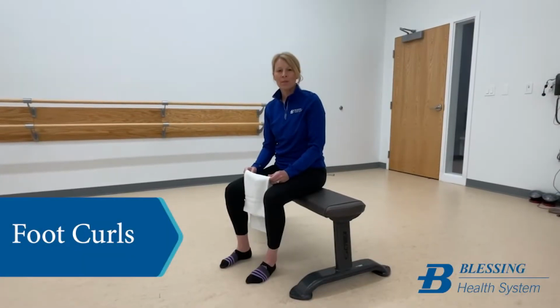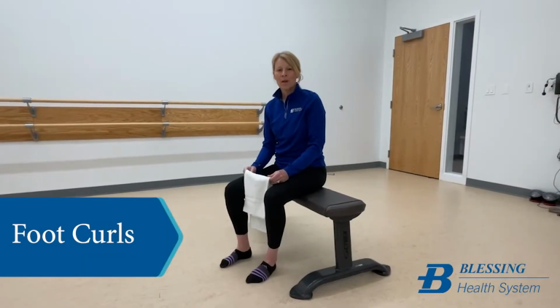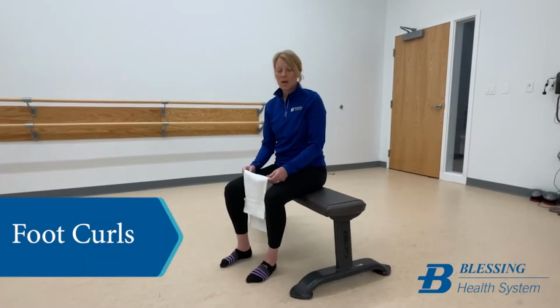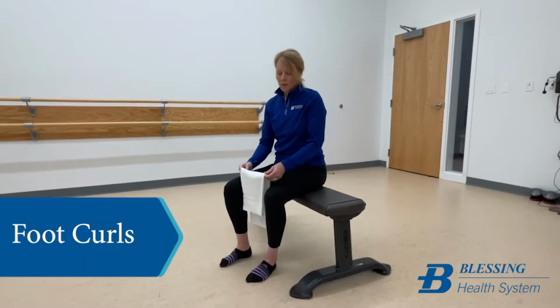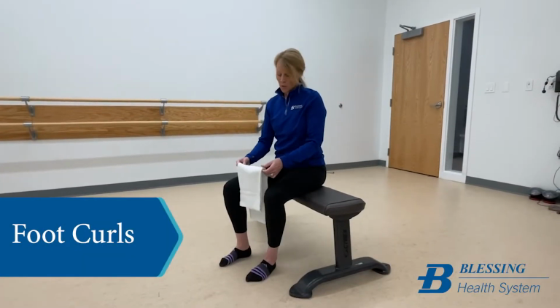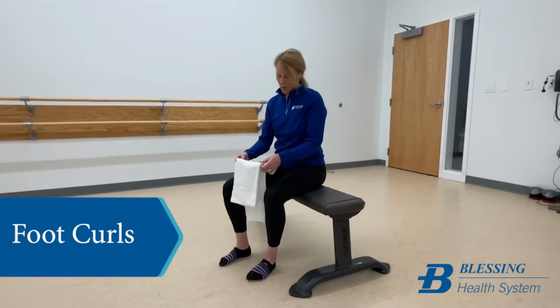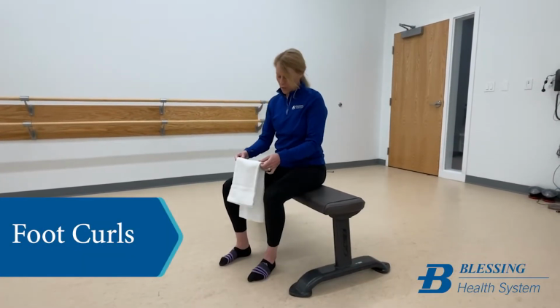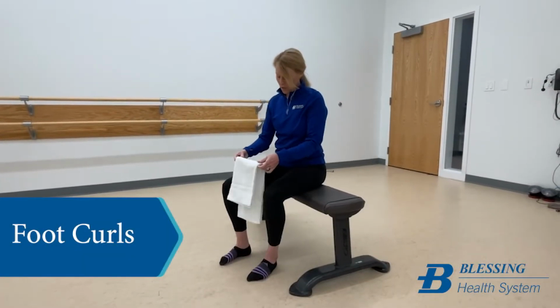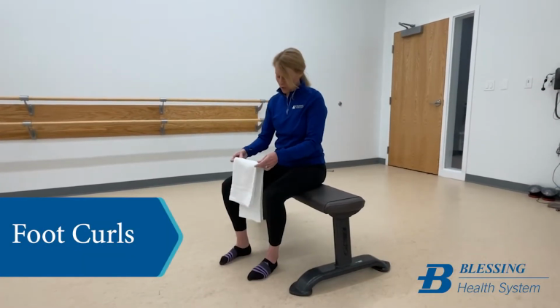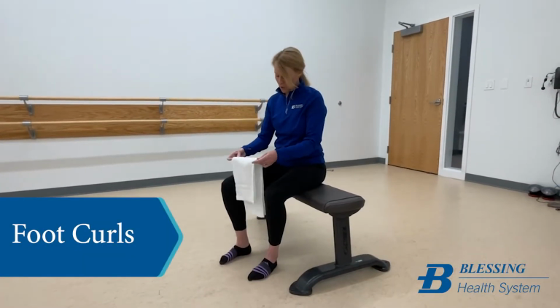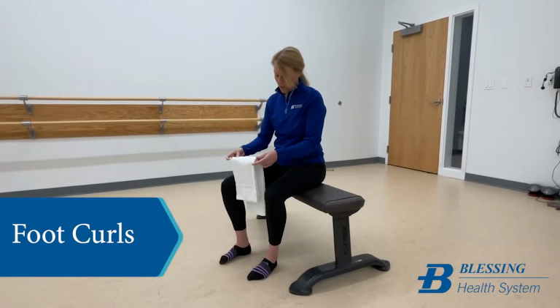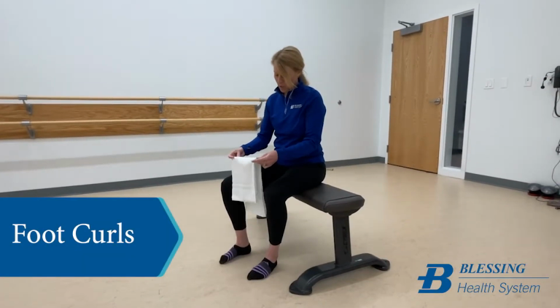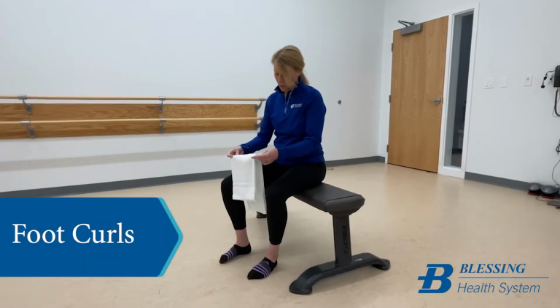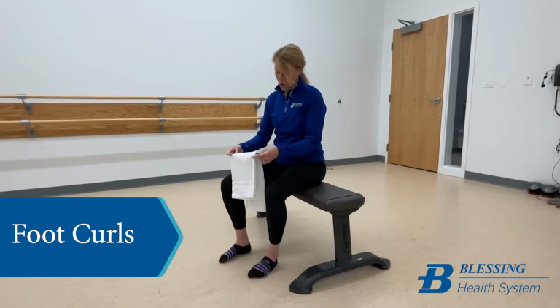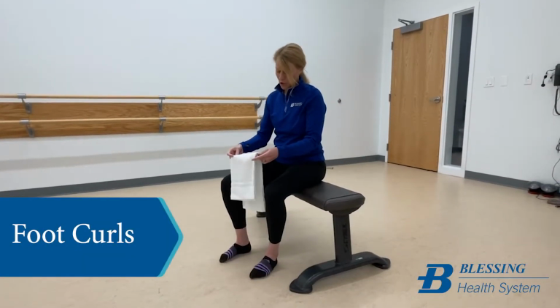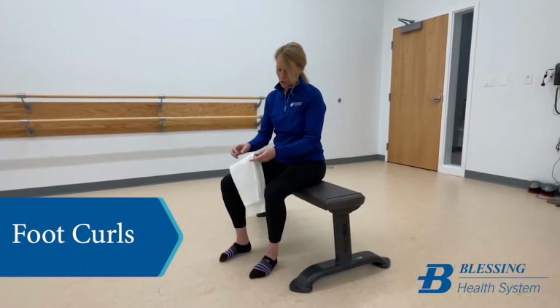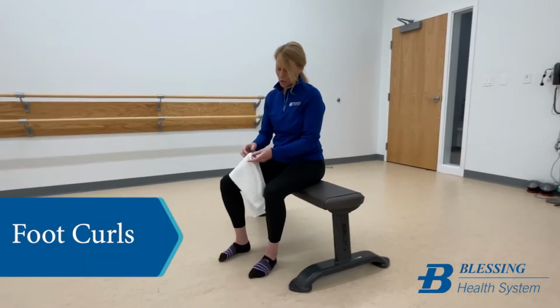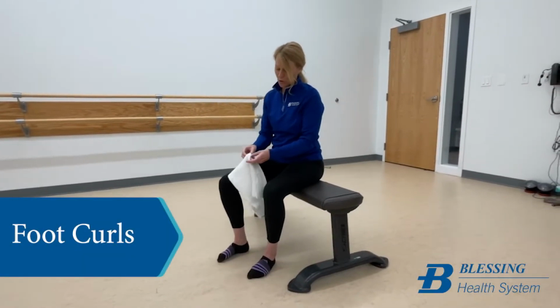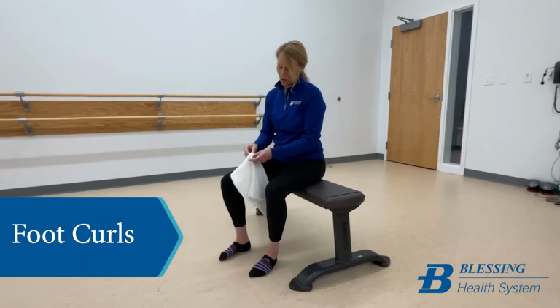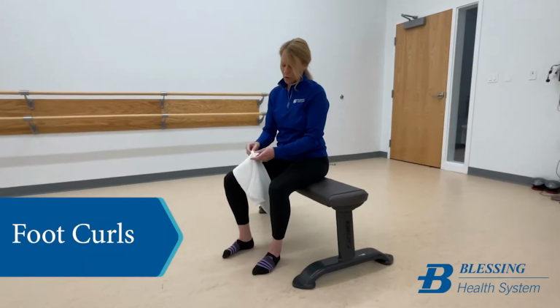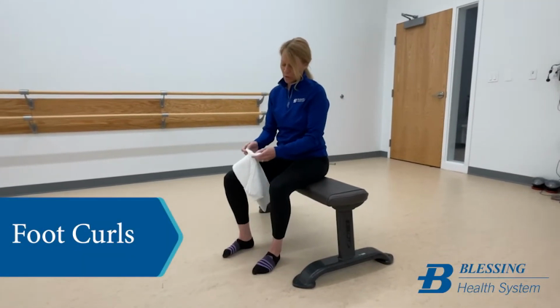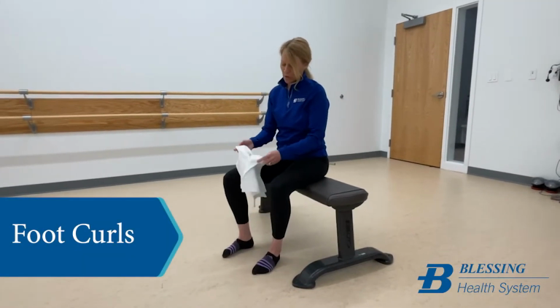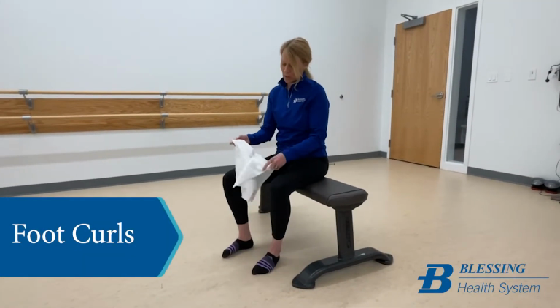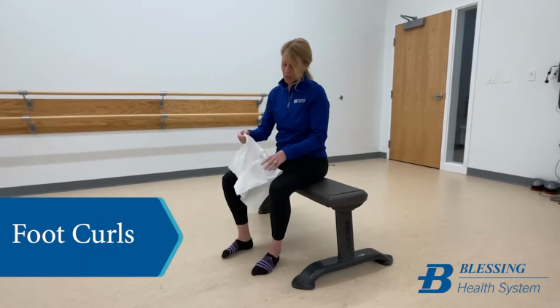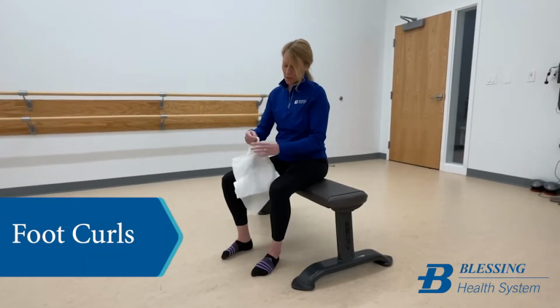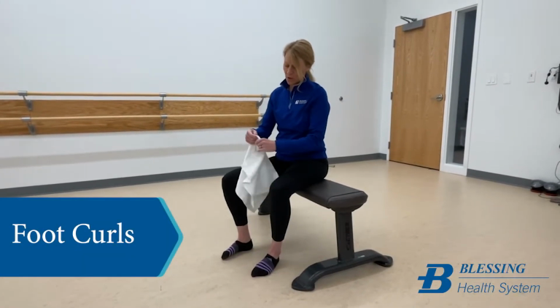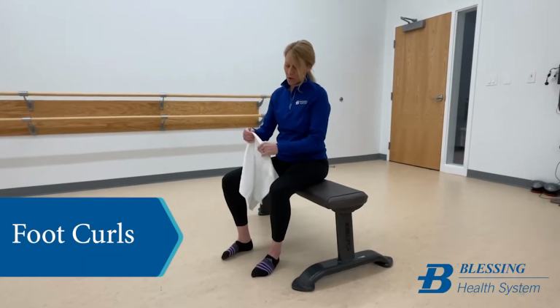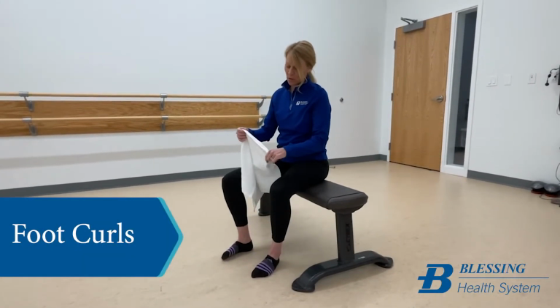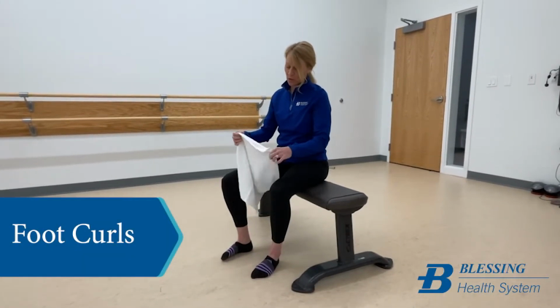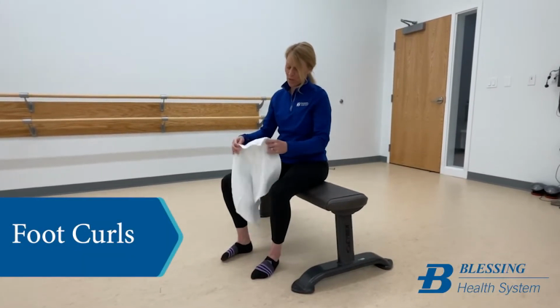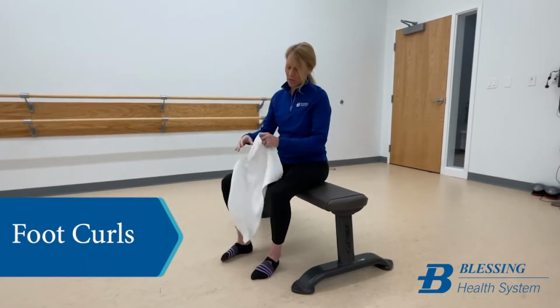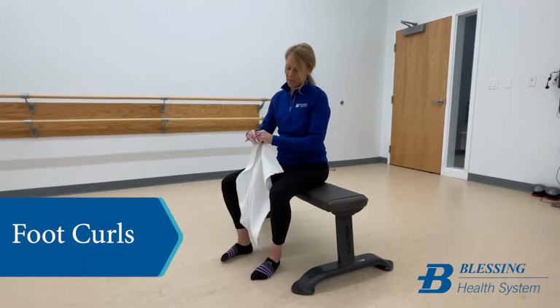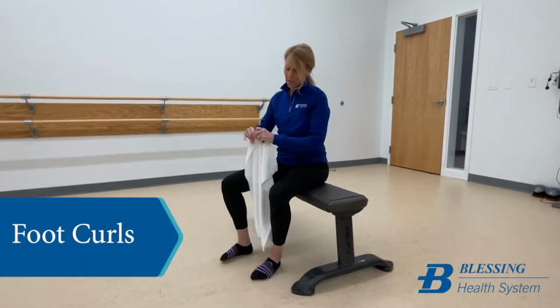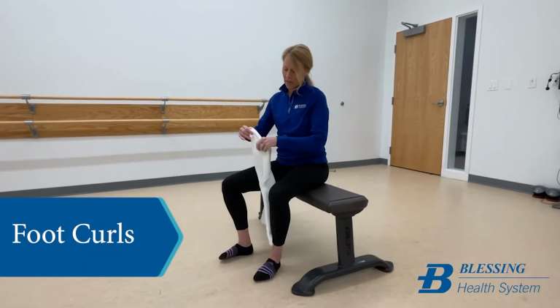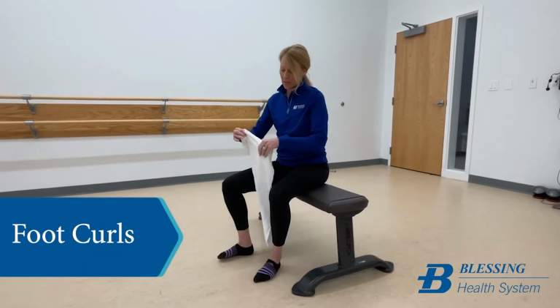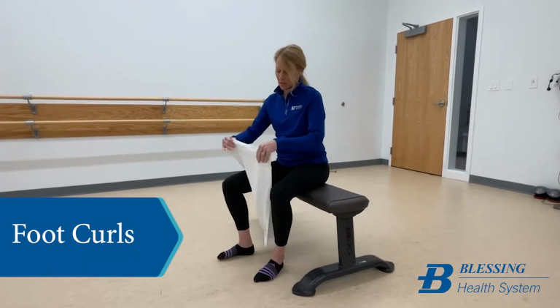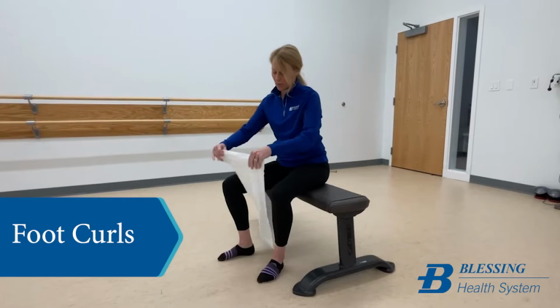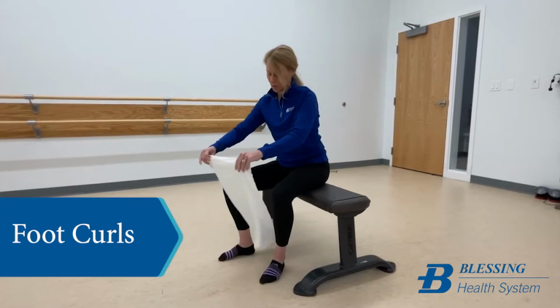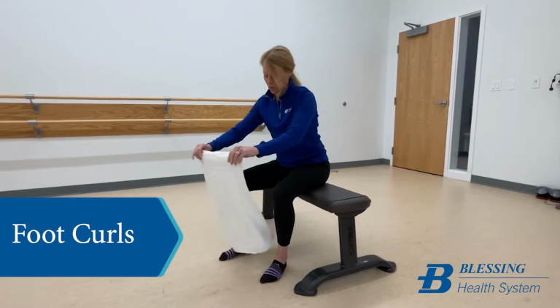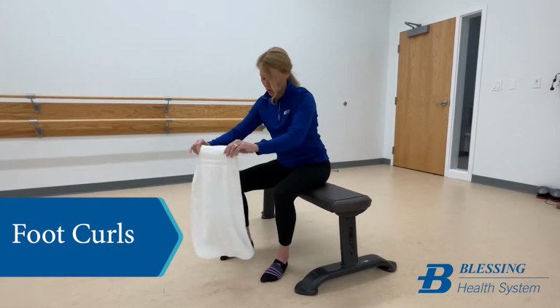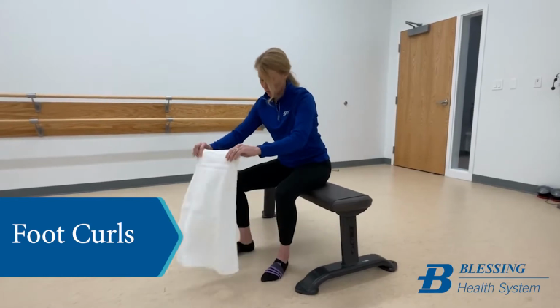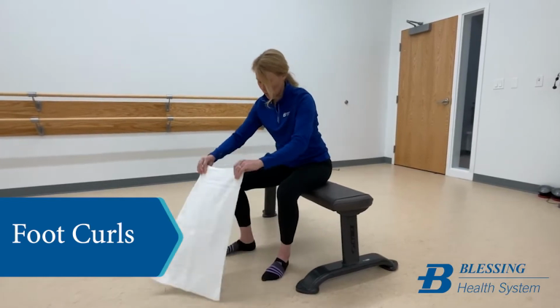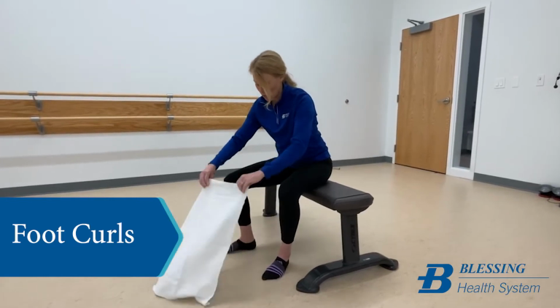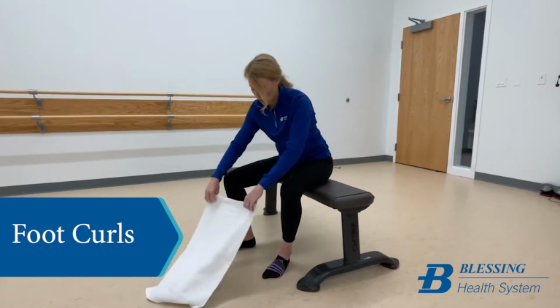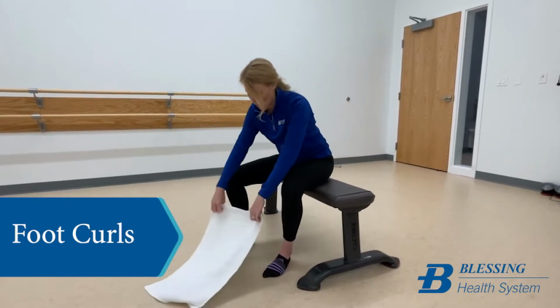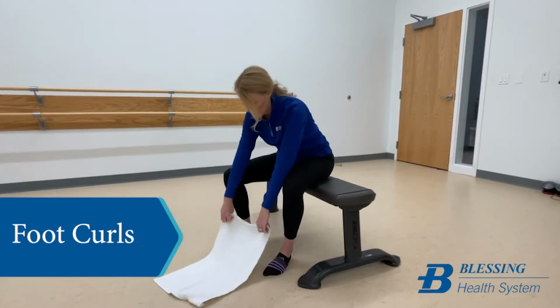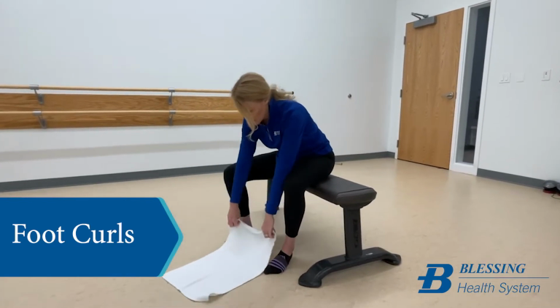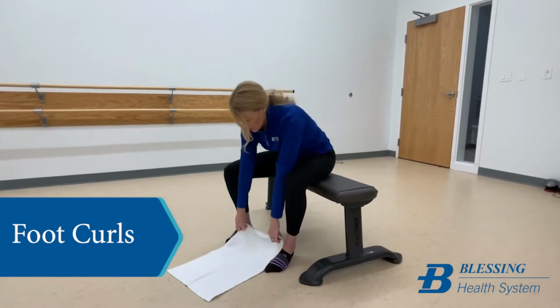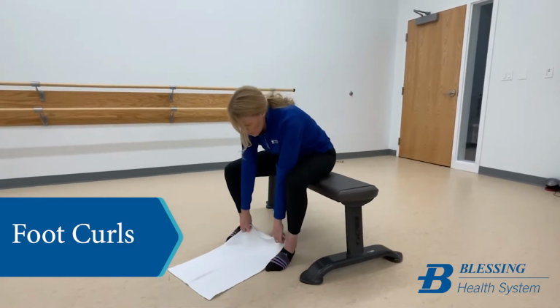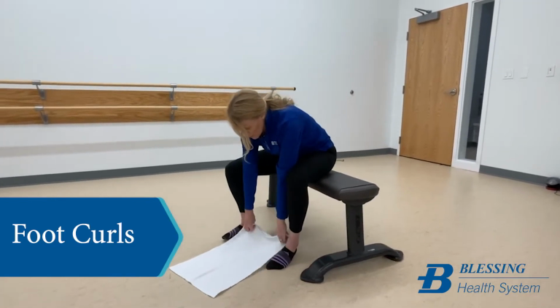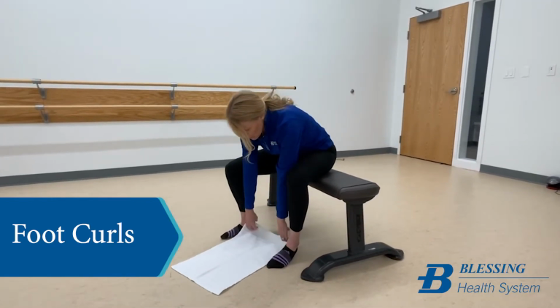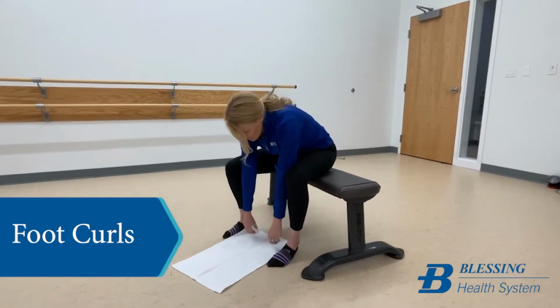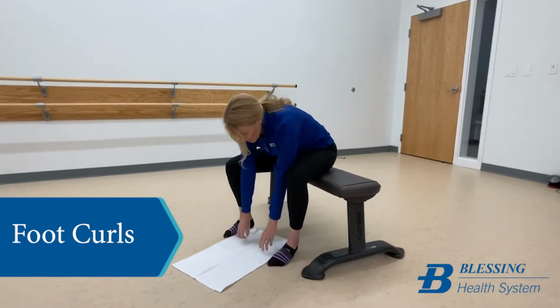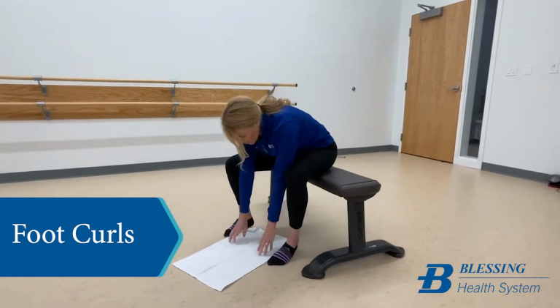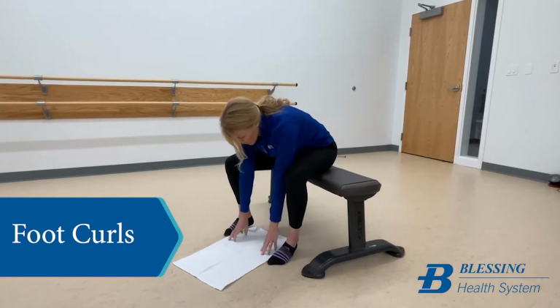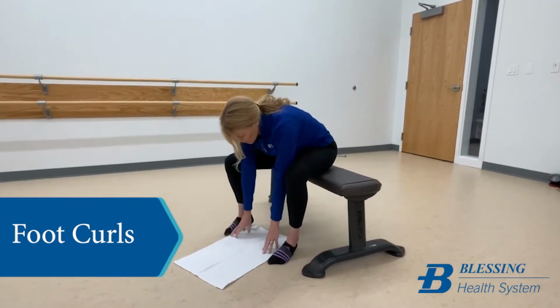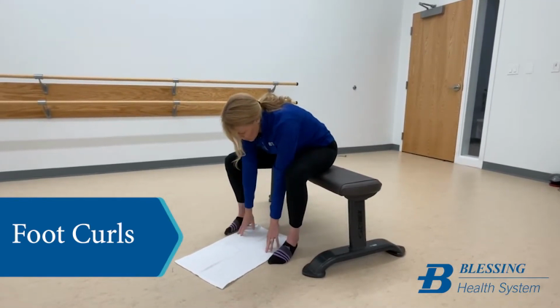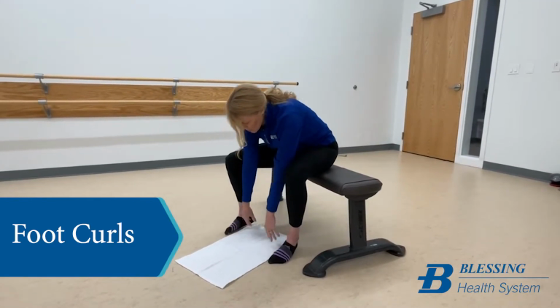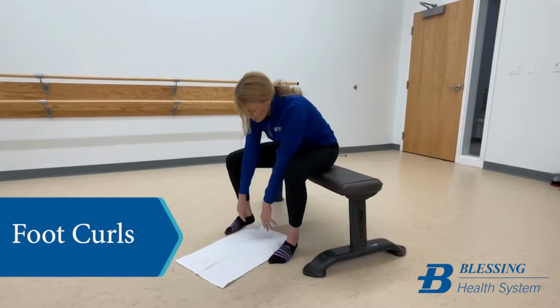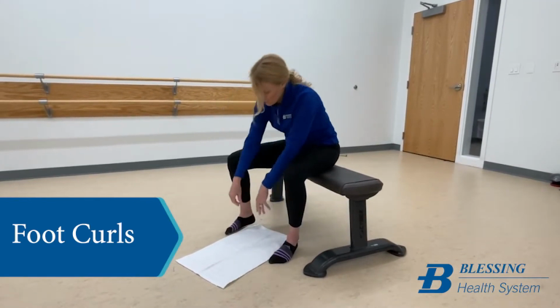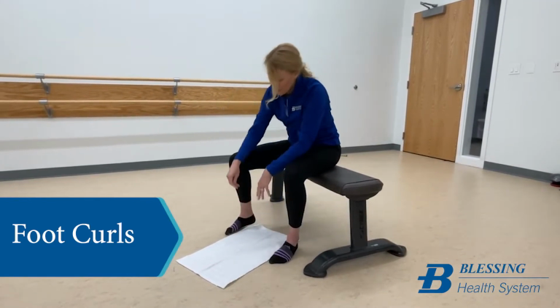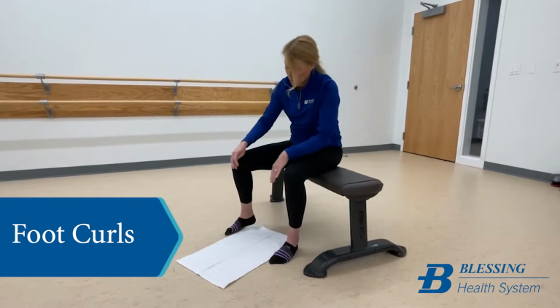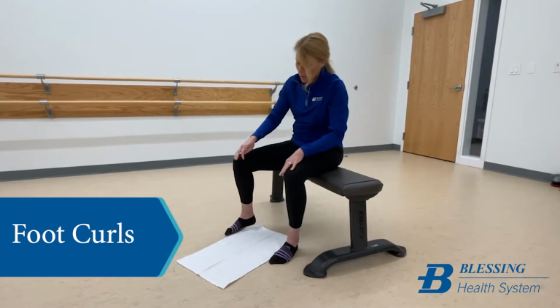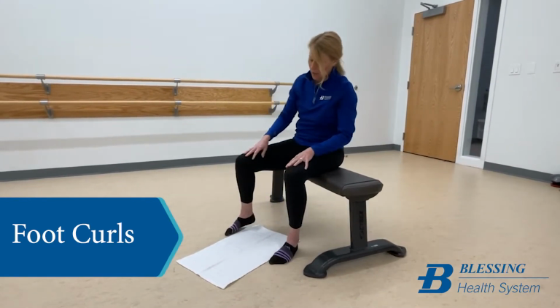The next exercise I'm going to show you is another exercise that's really good for plantar fasciitis and foot pain.